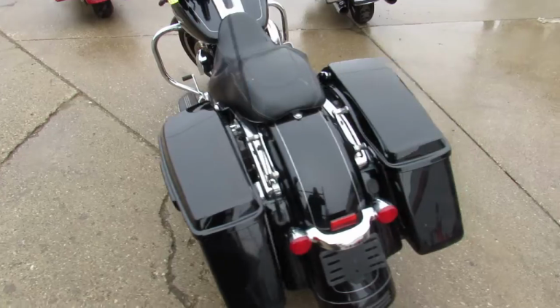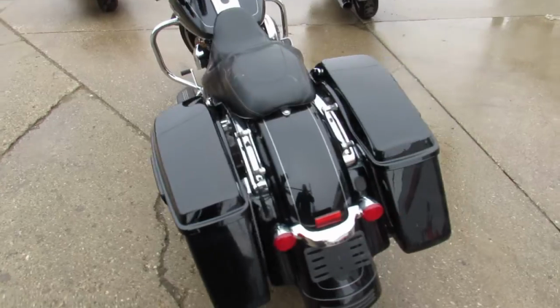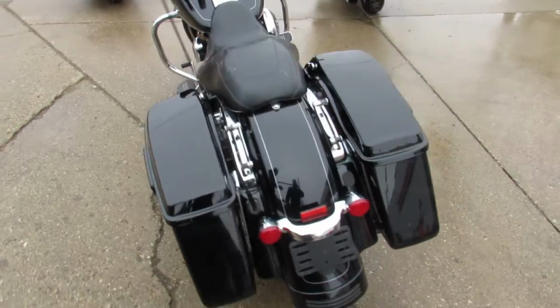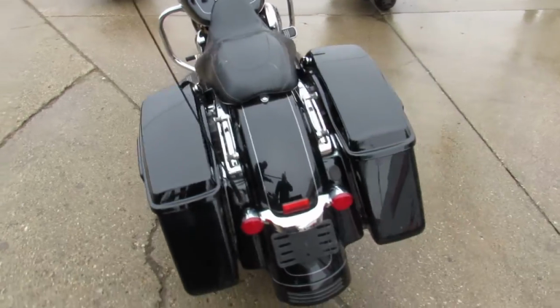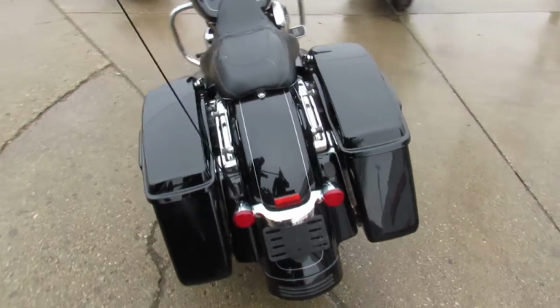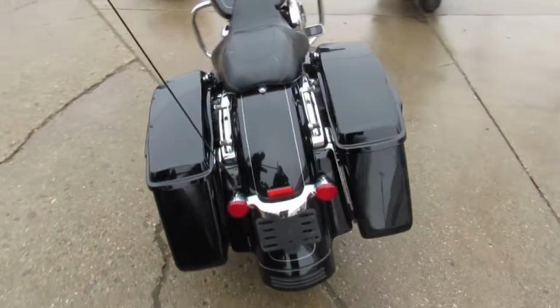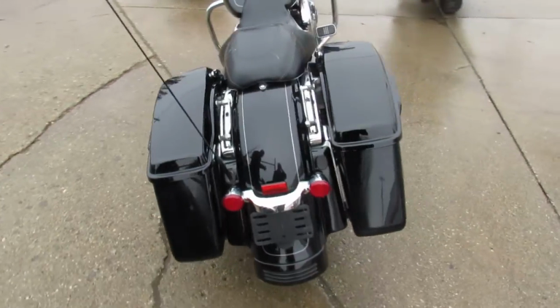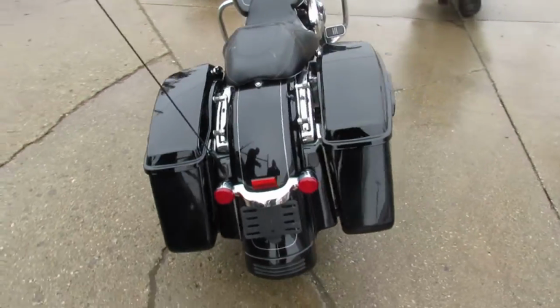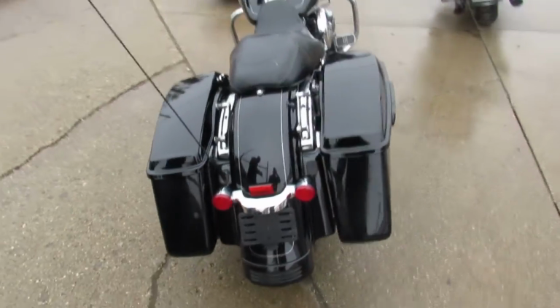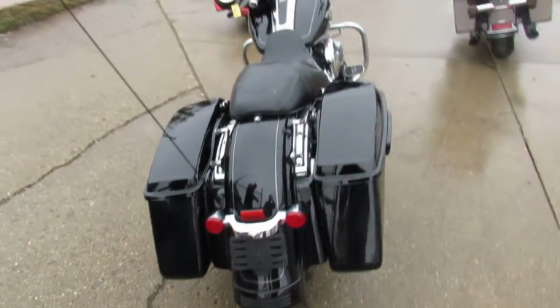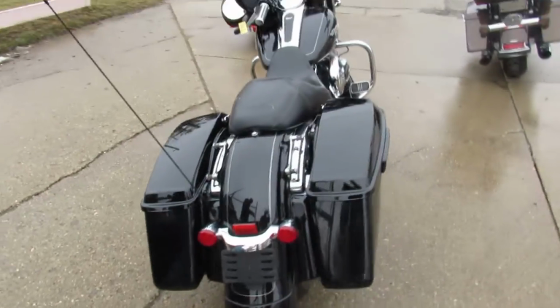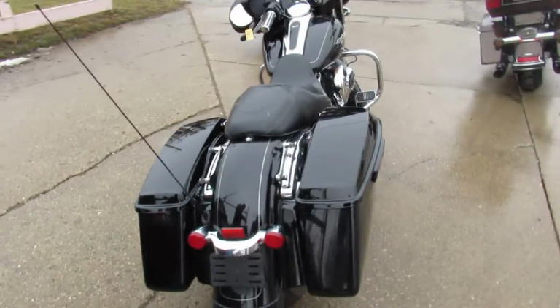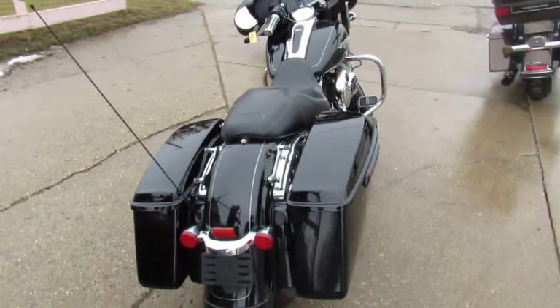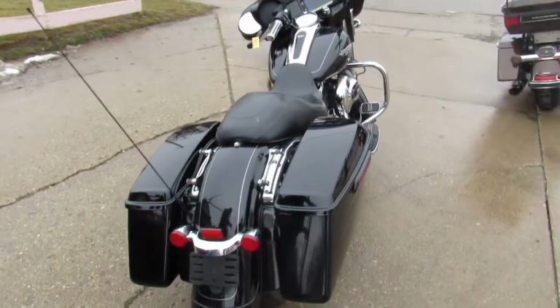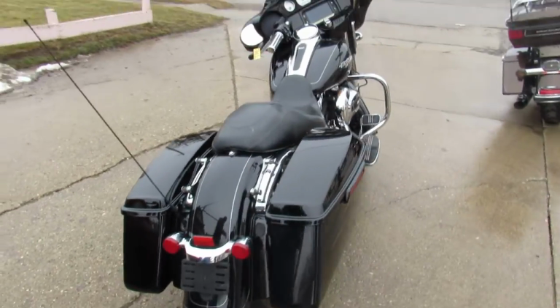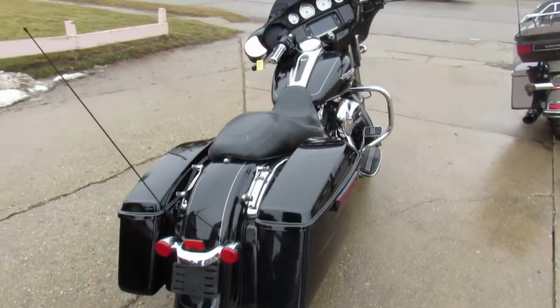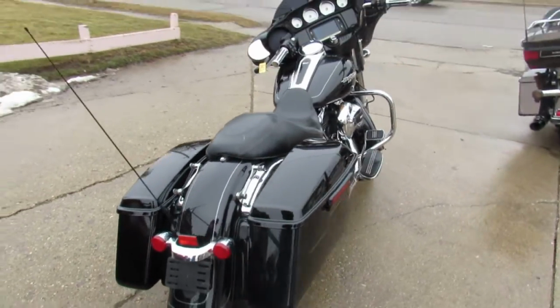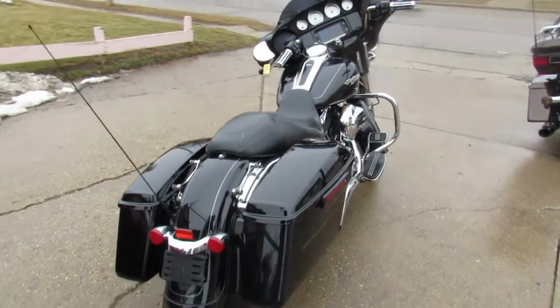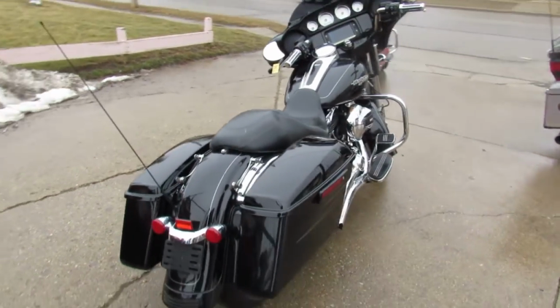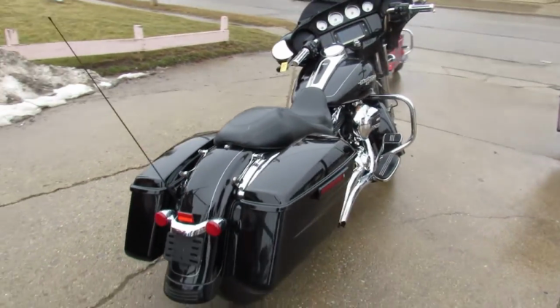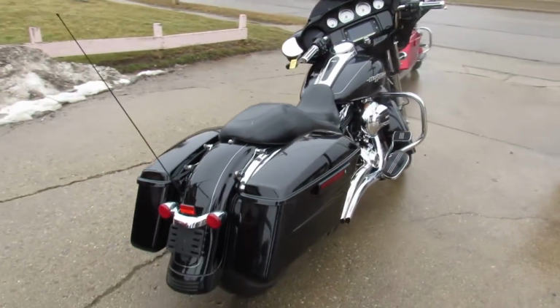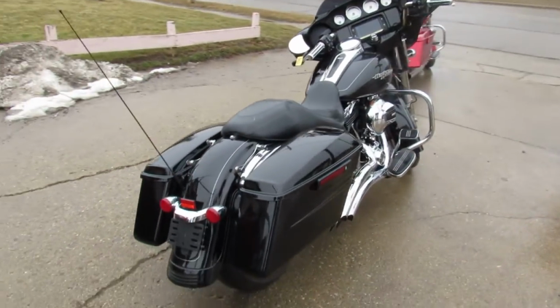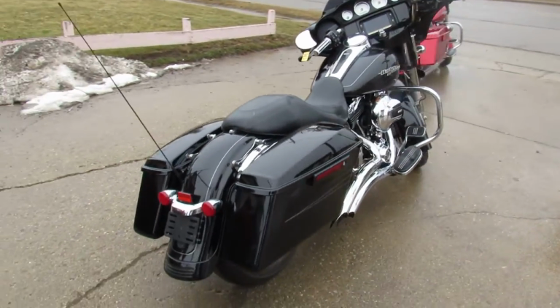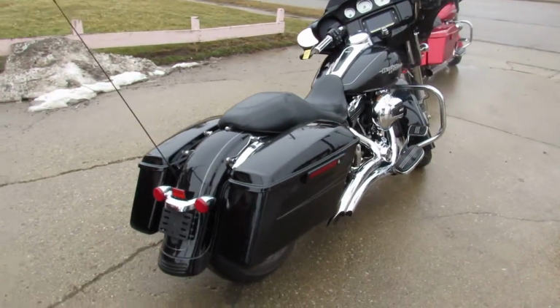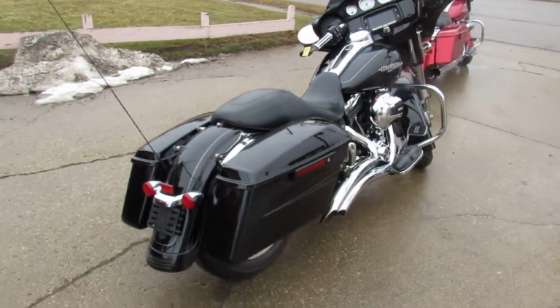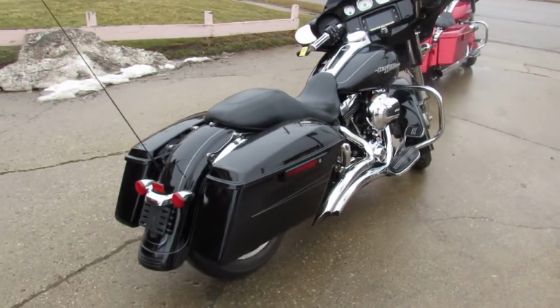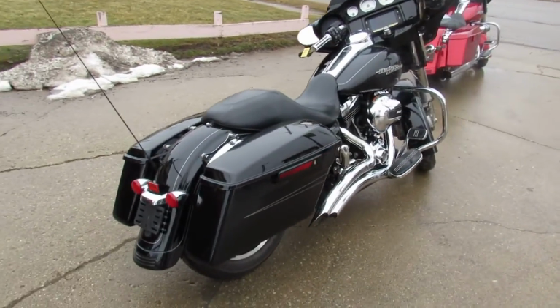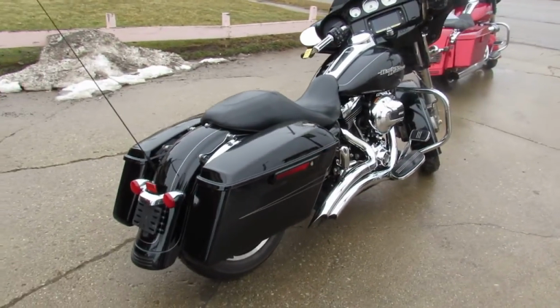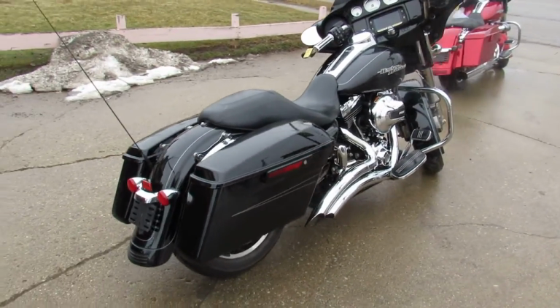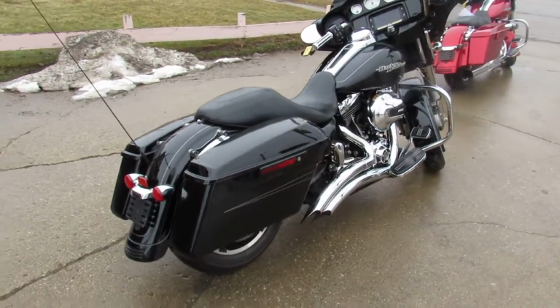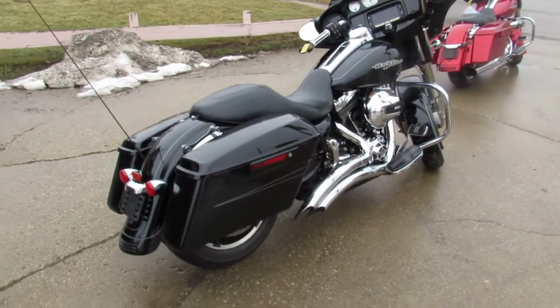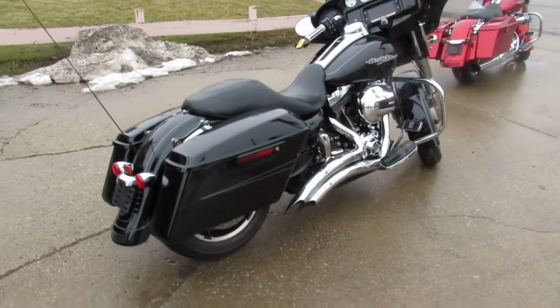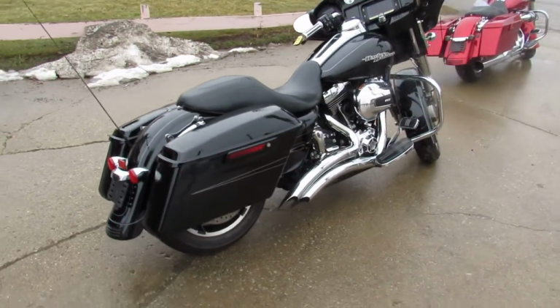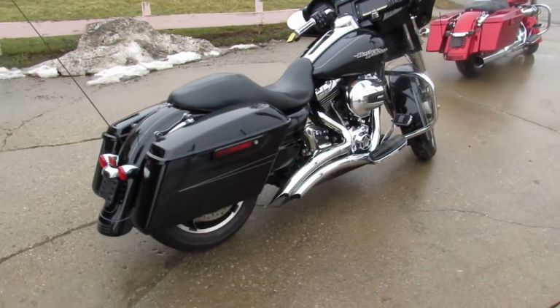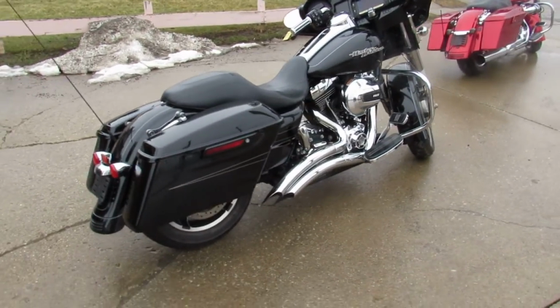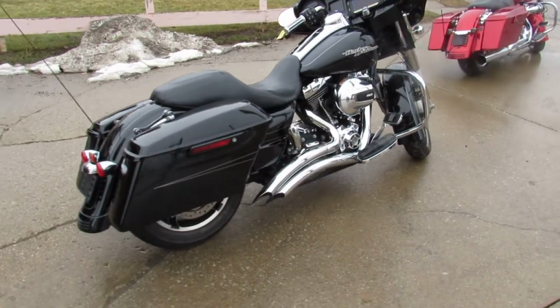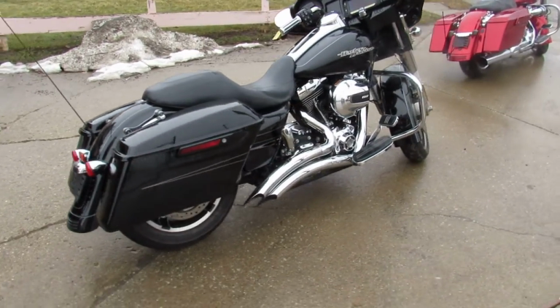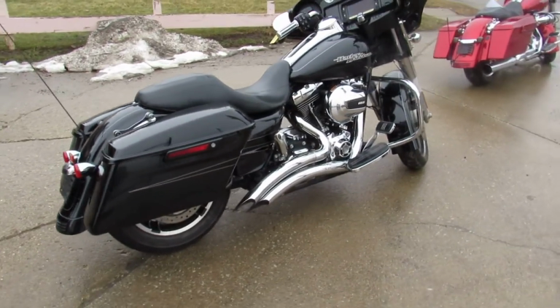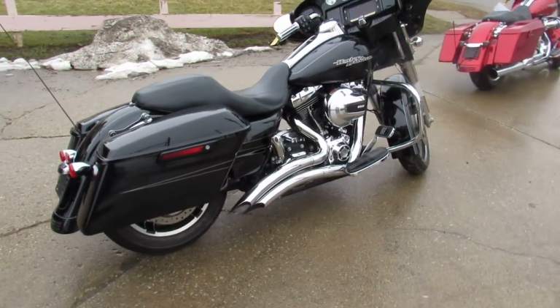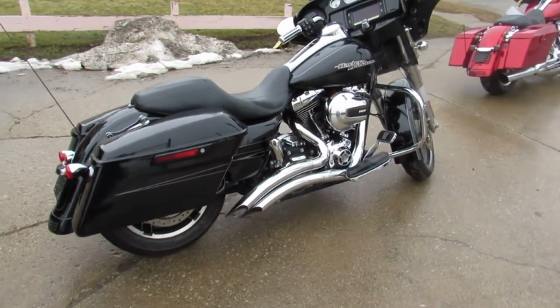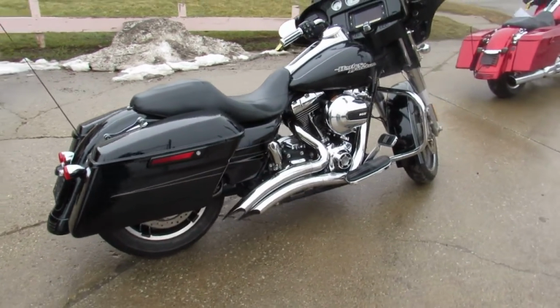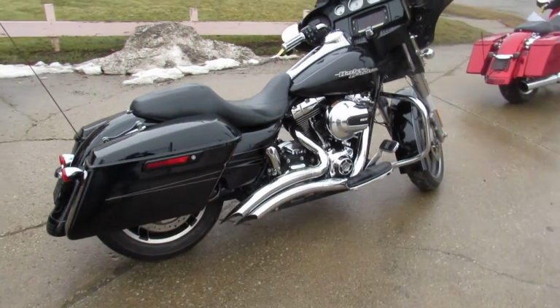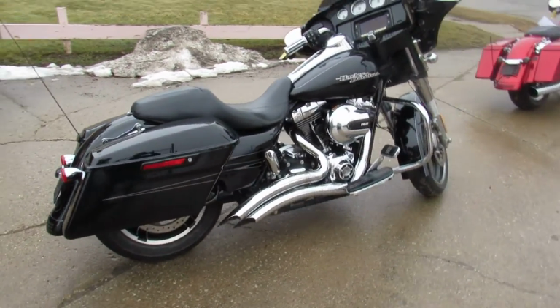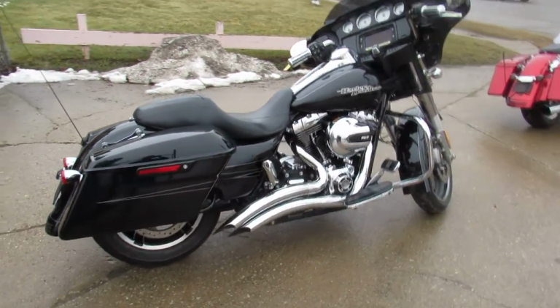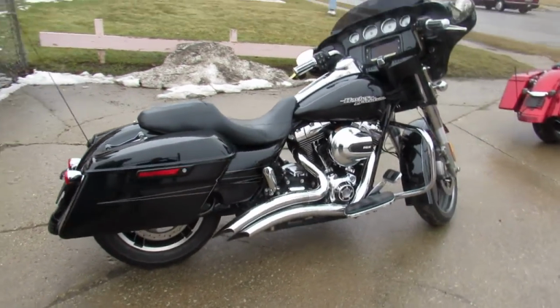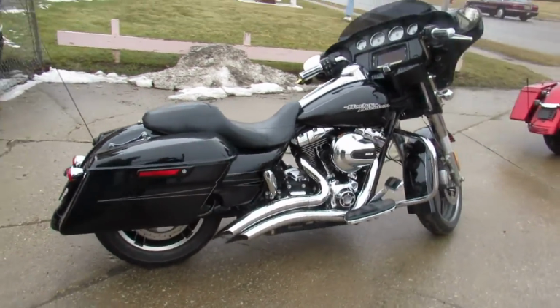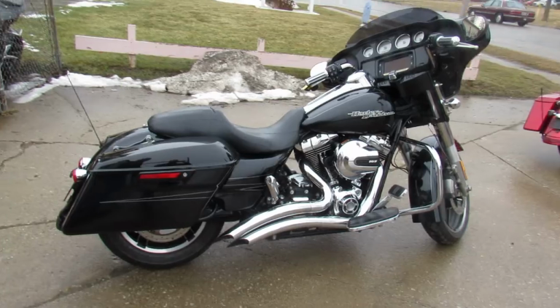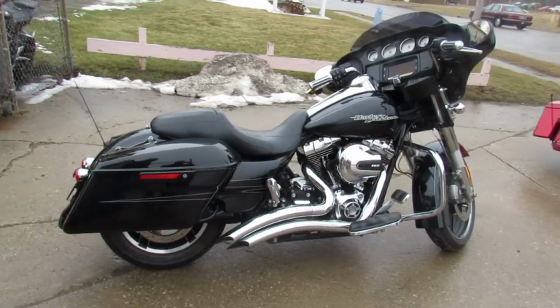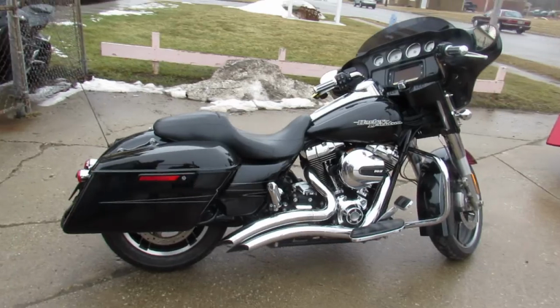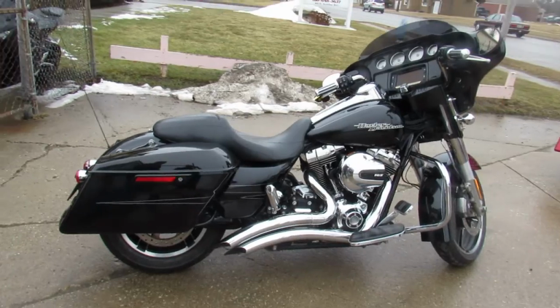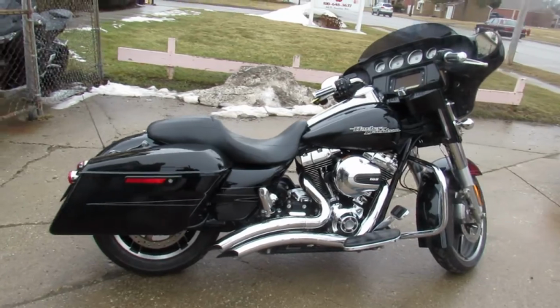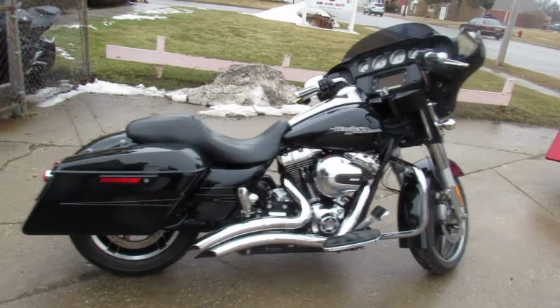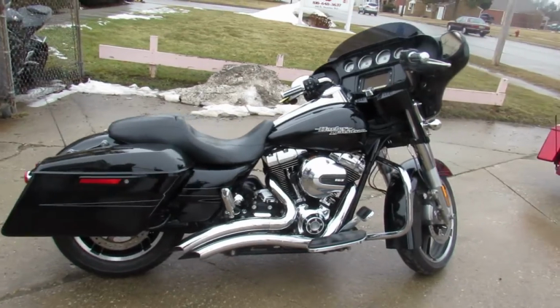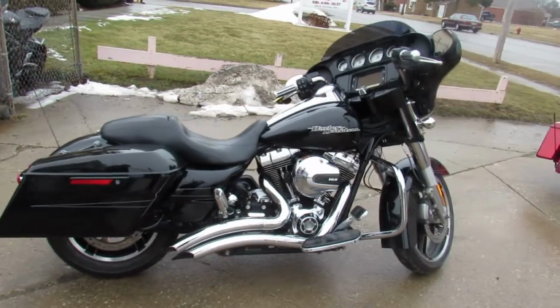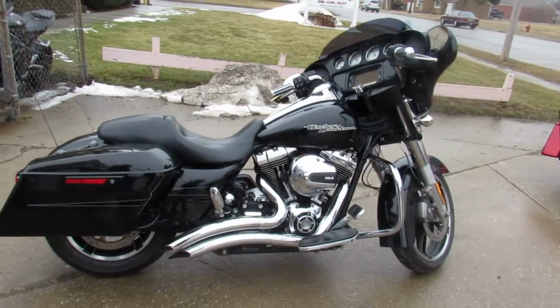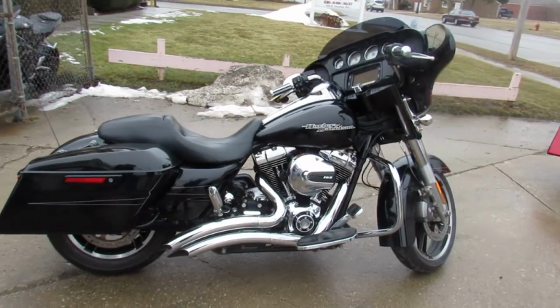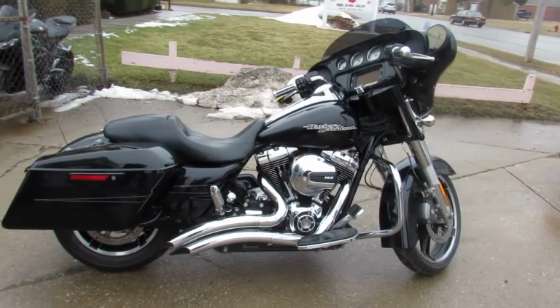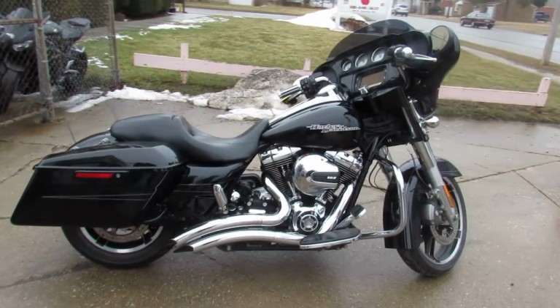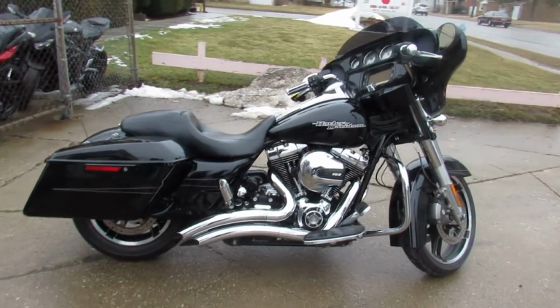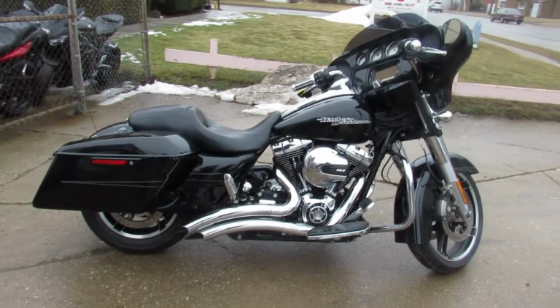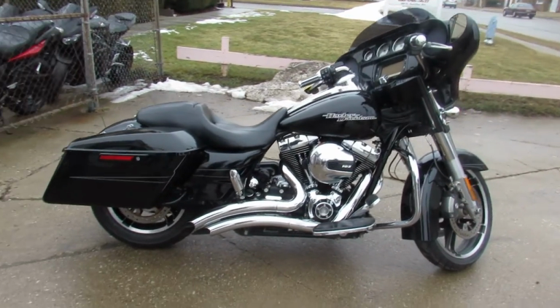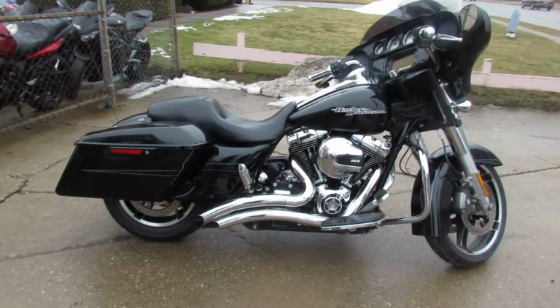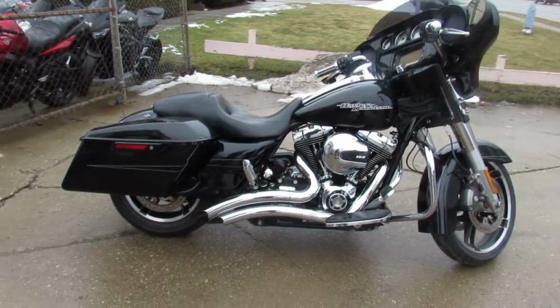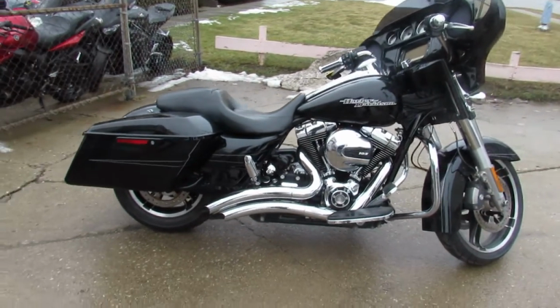Just been serviced at the dealership, been inspected, all the fluids have been changed. And there is a warranty available, so you guys can buy with confidence.